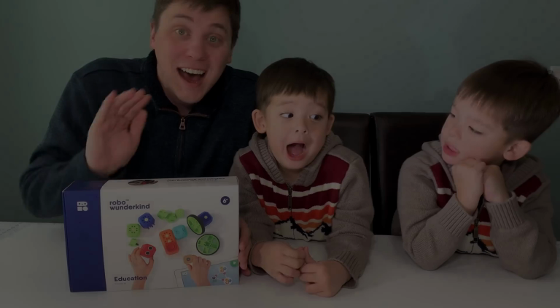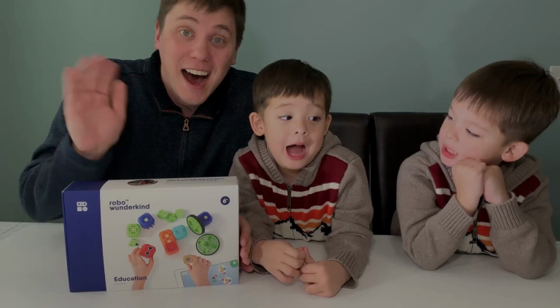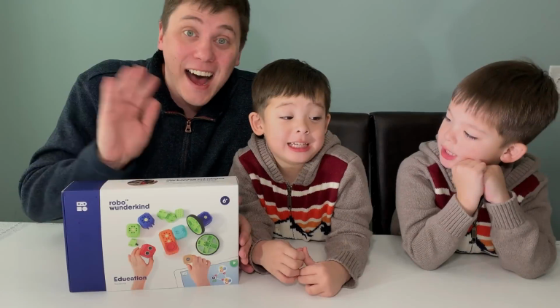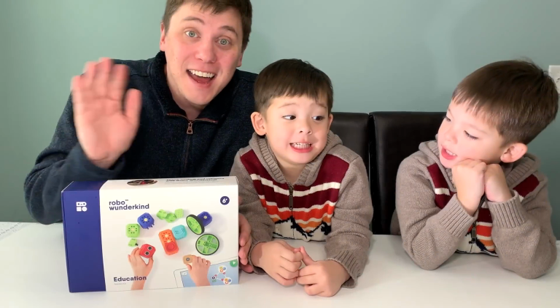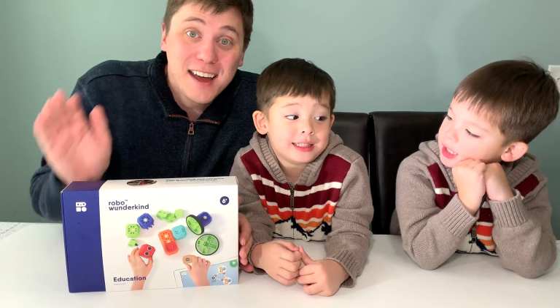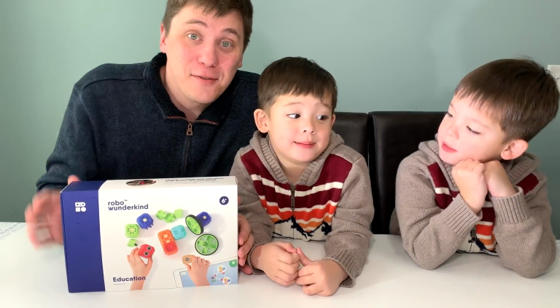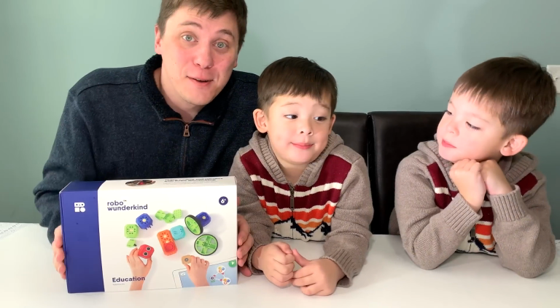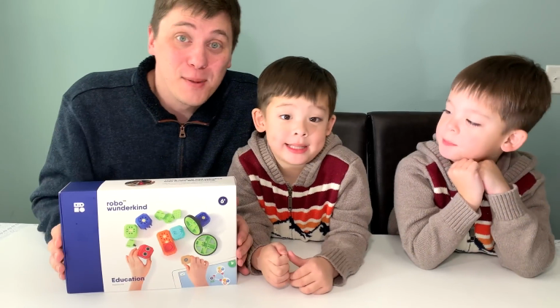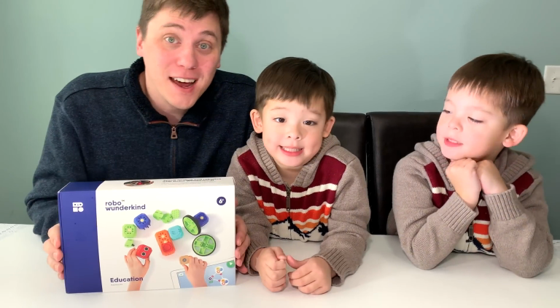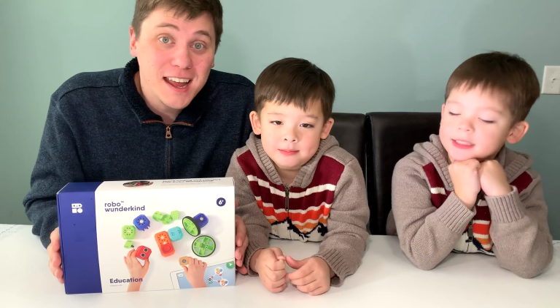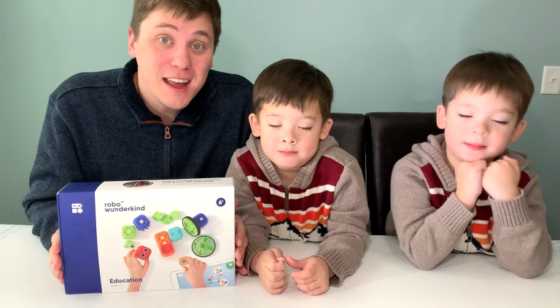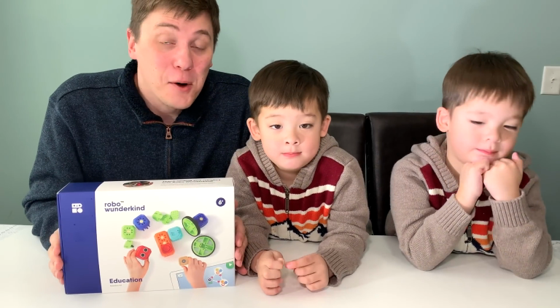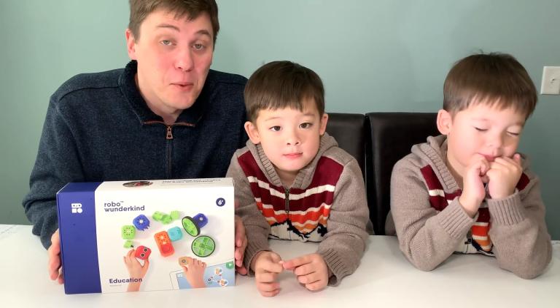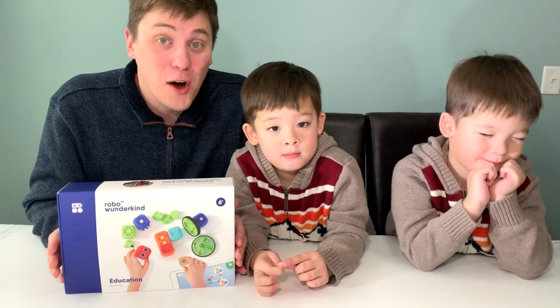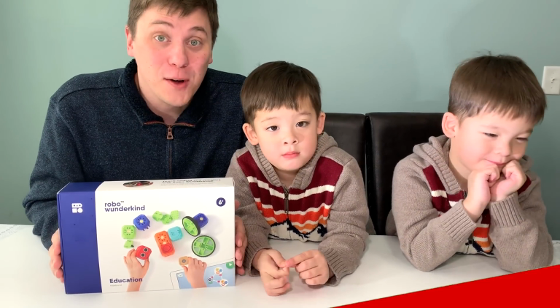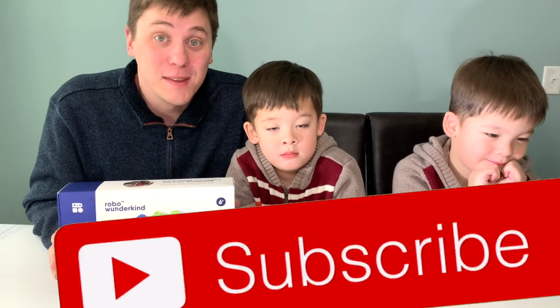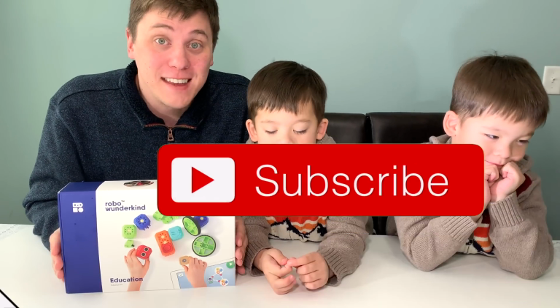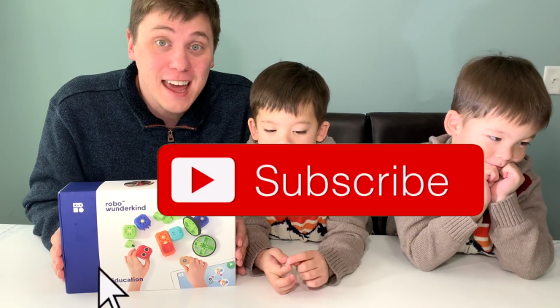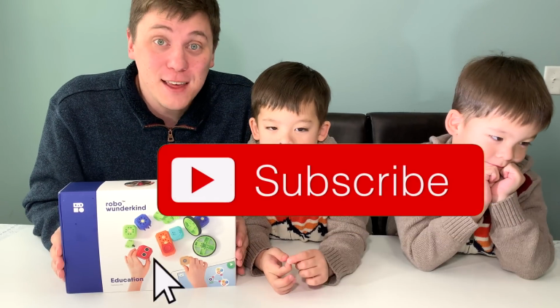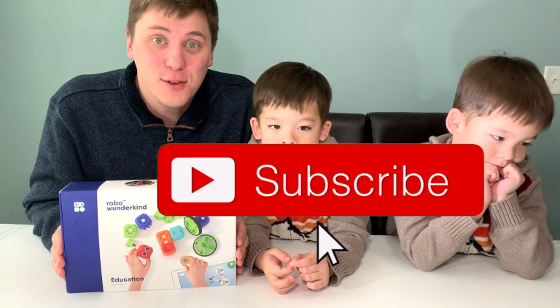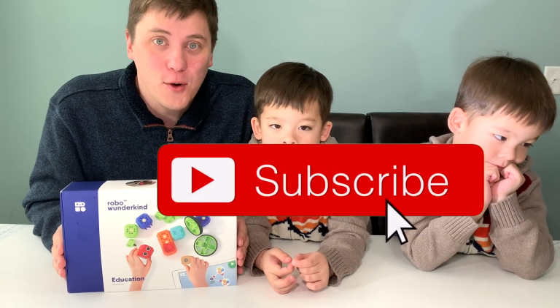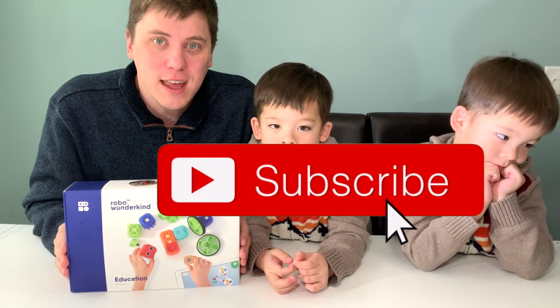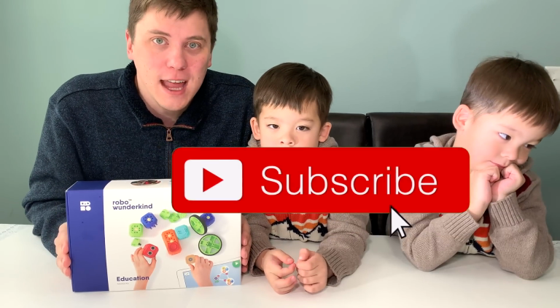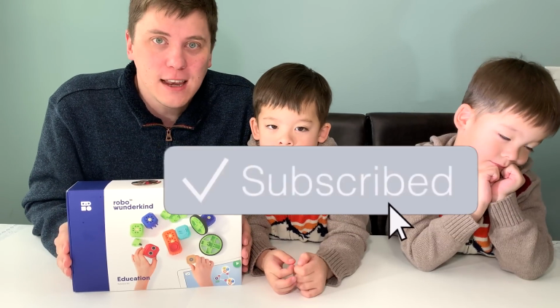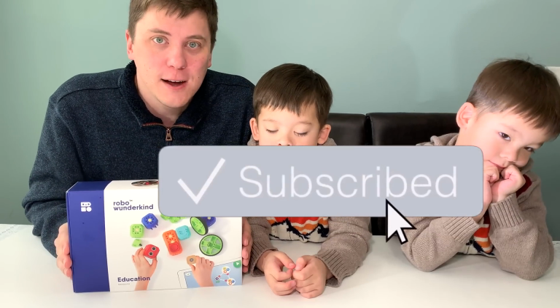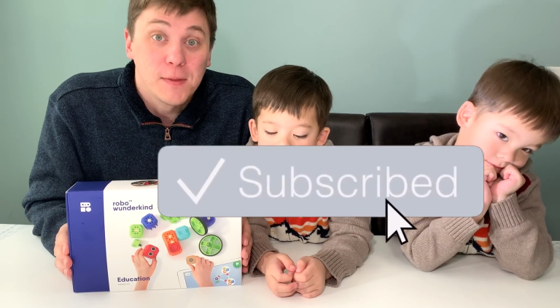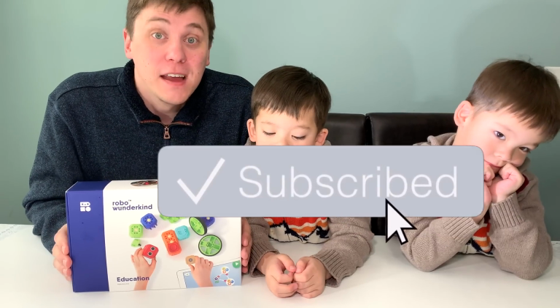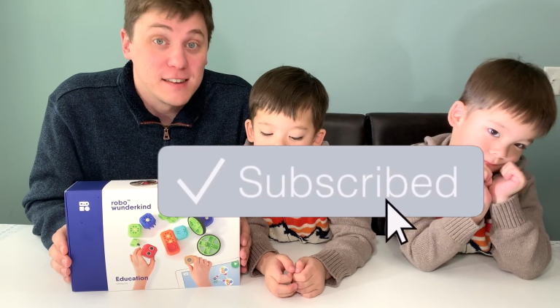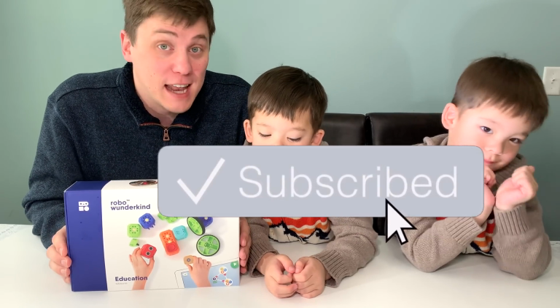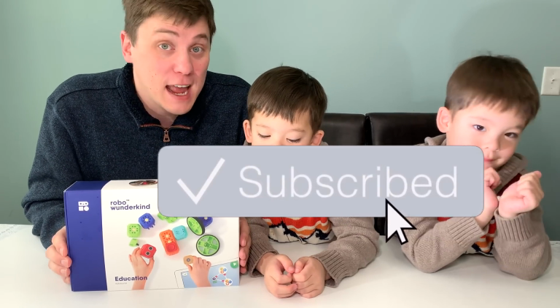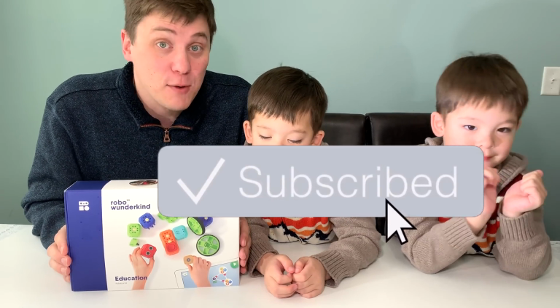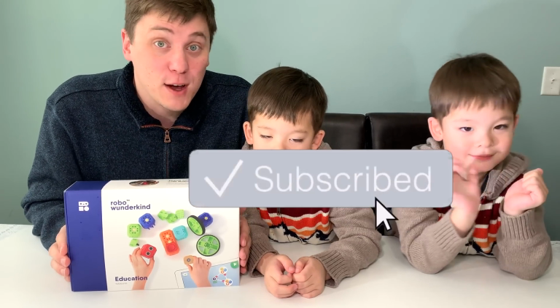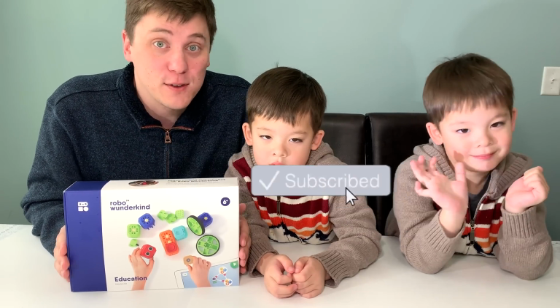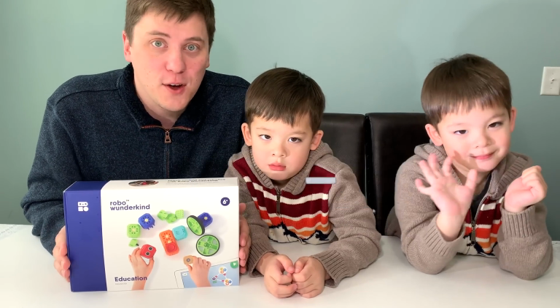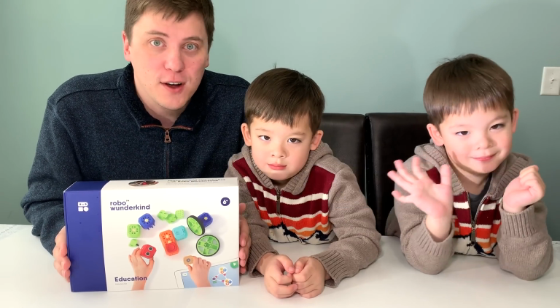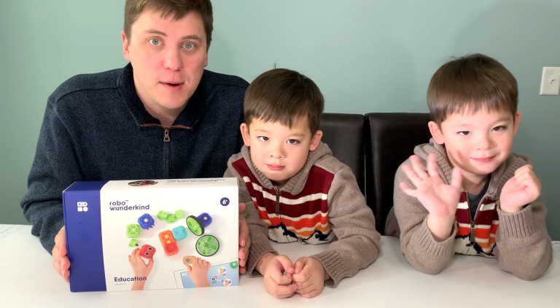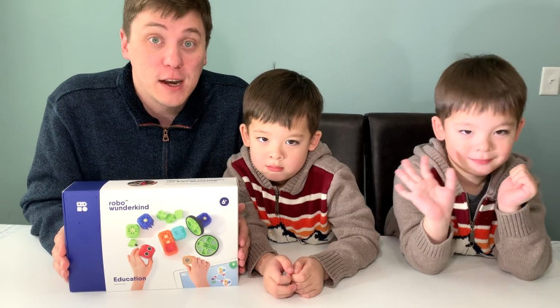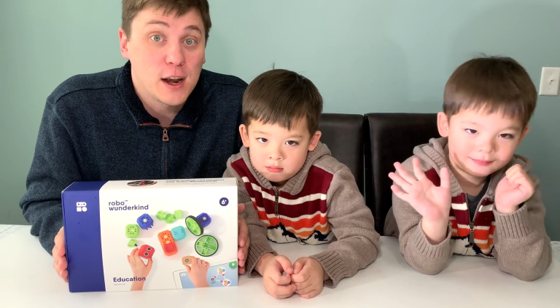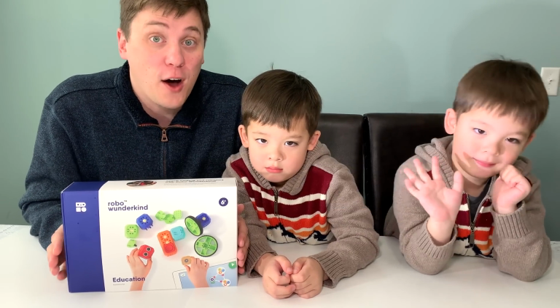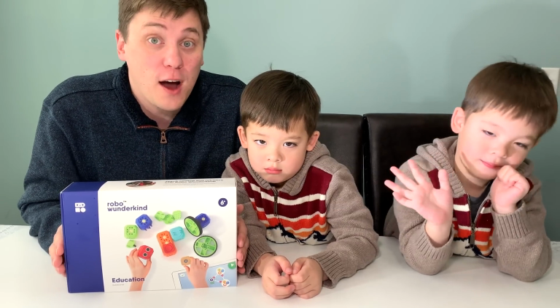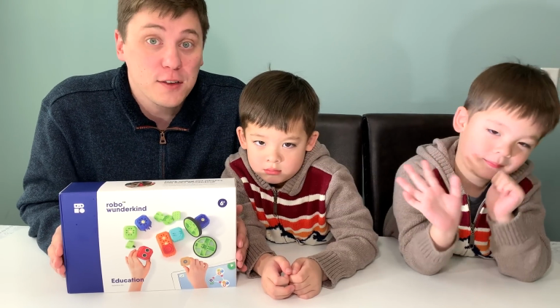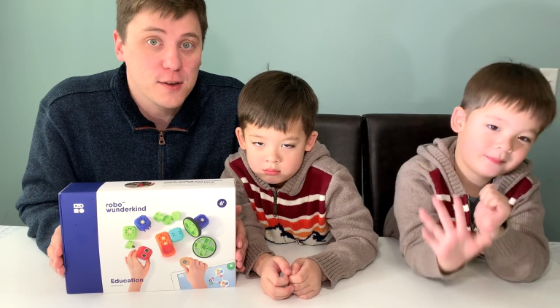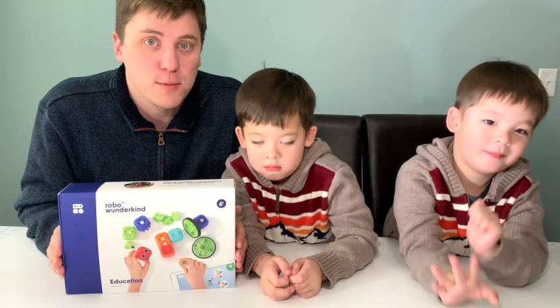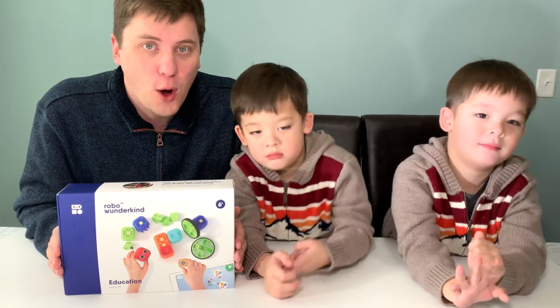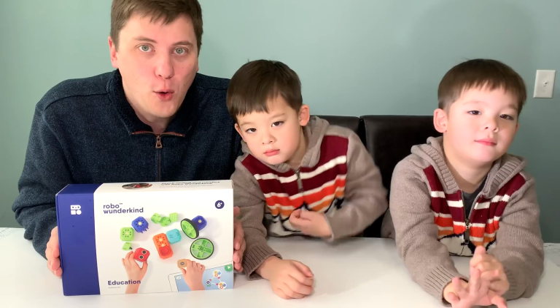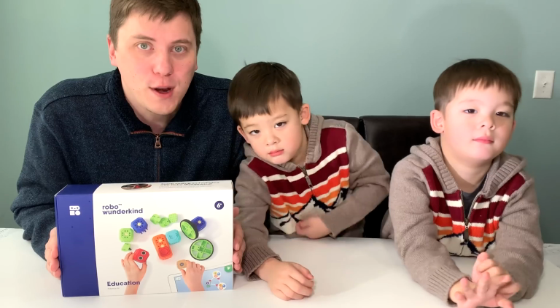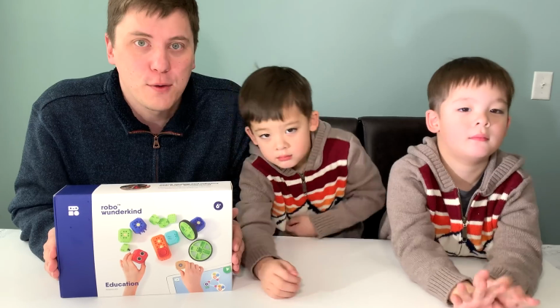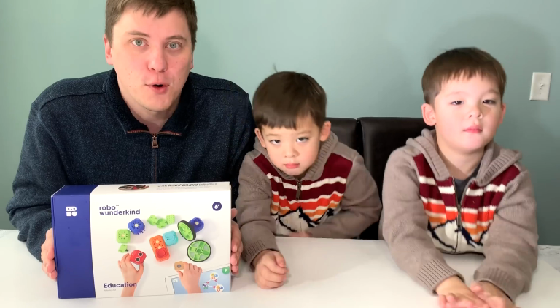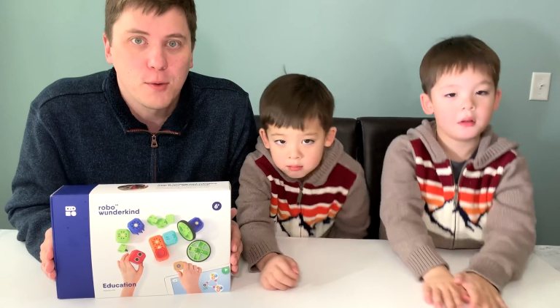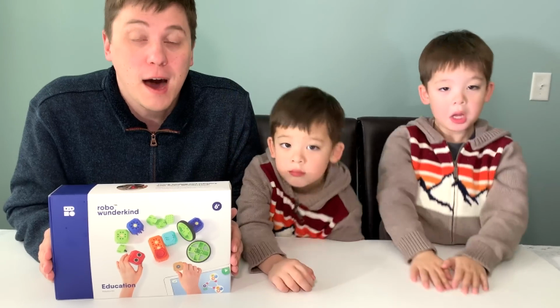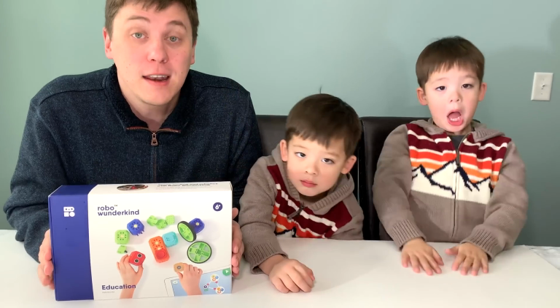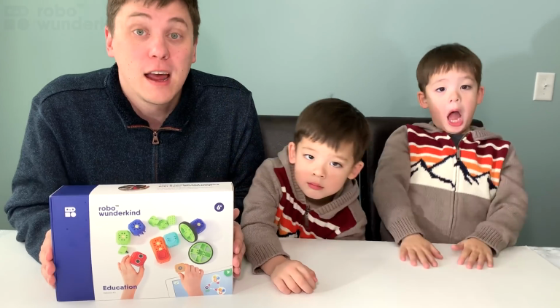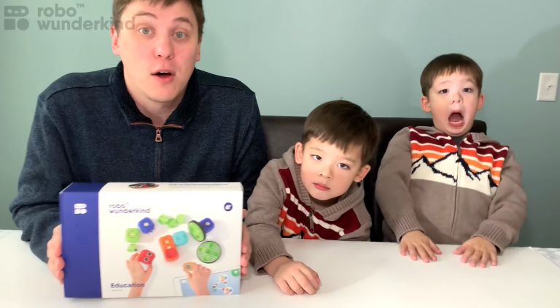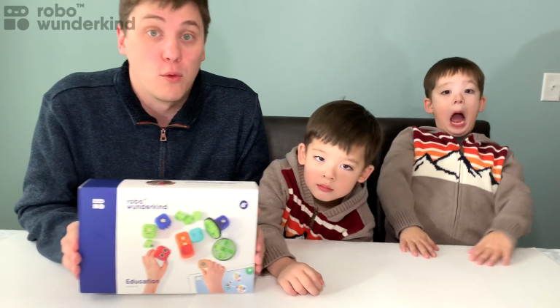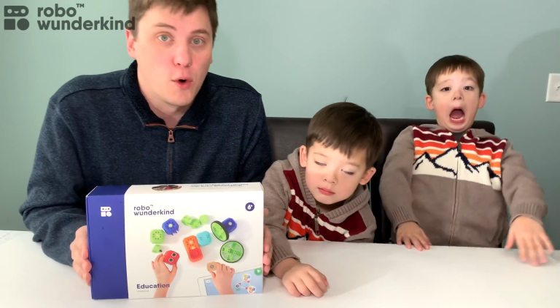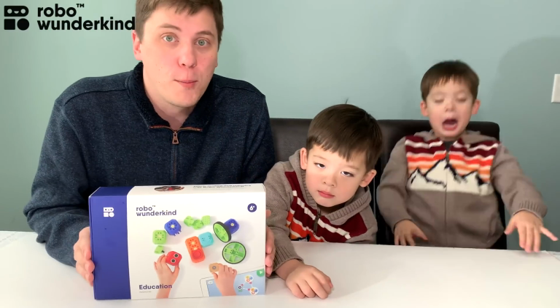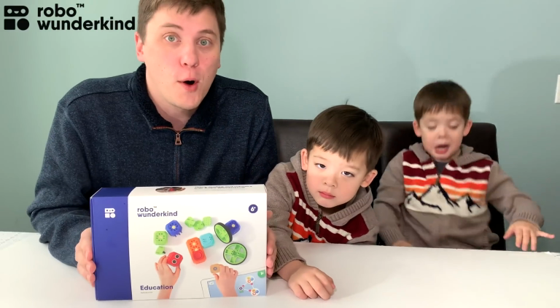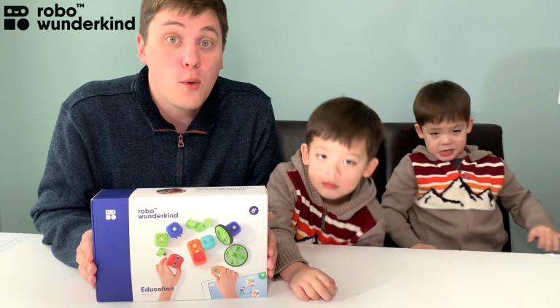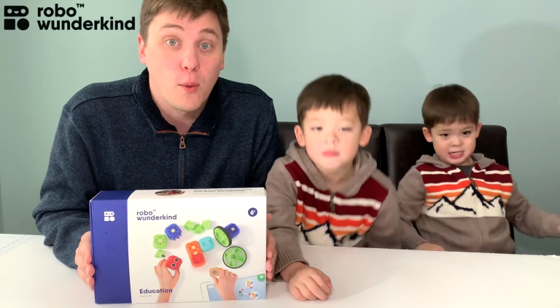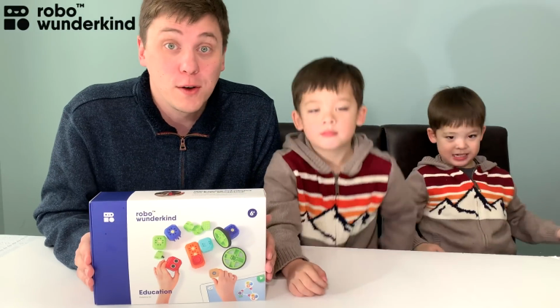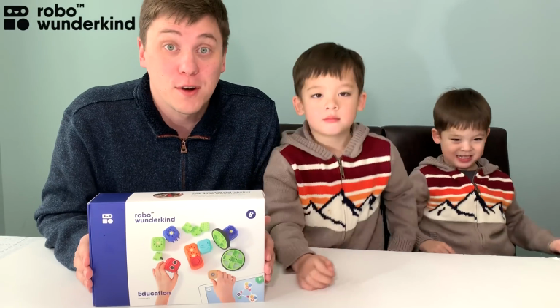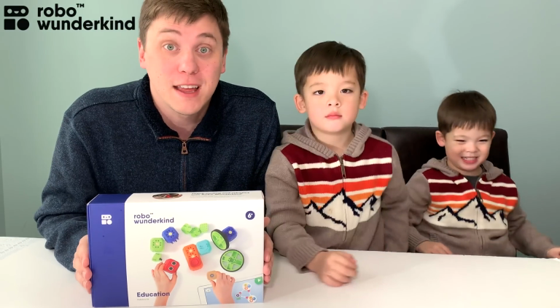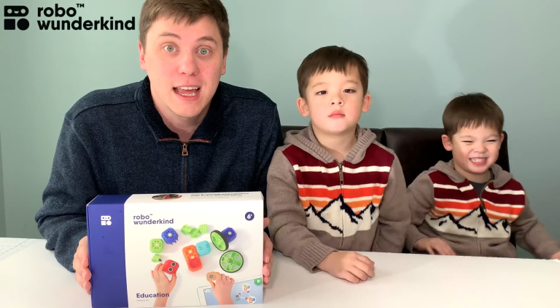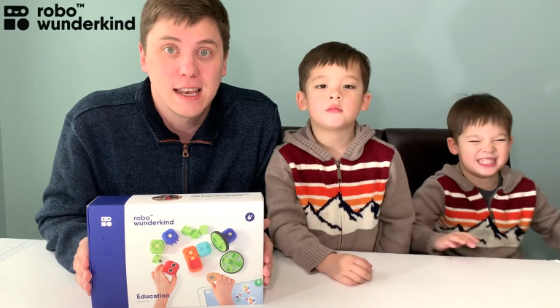Hi everybody! Welcome to Daddy's Toy Kingdom. Today we're going to talk about an awesome coding robot, Robo Wunderkind.